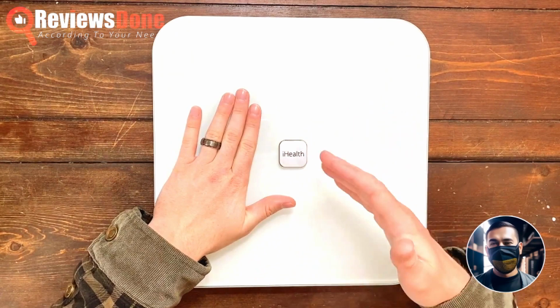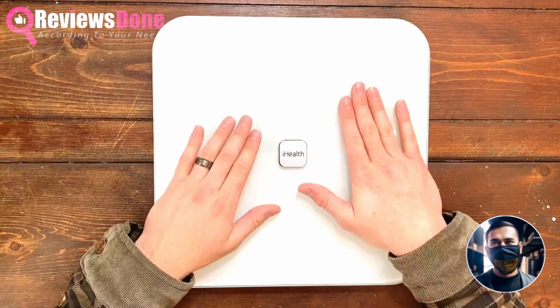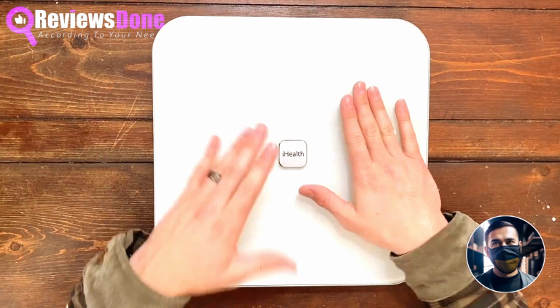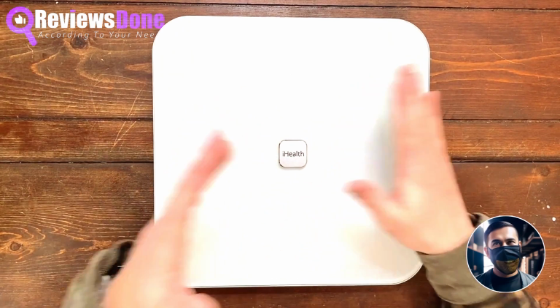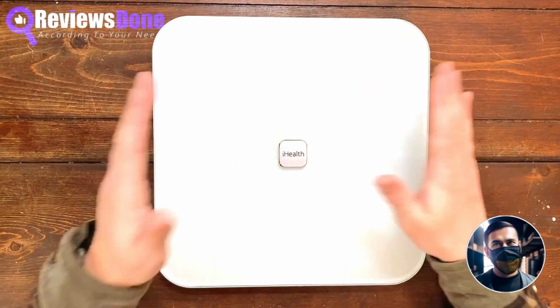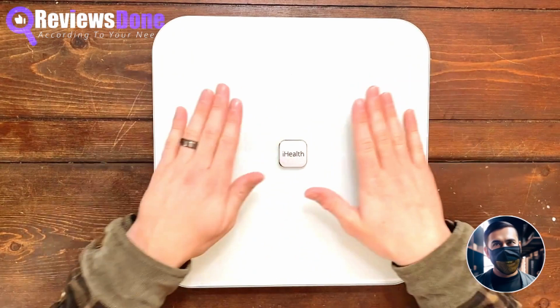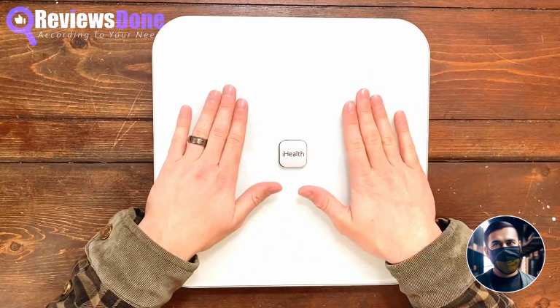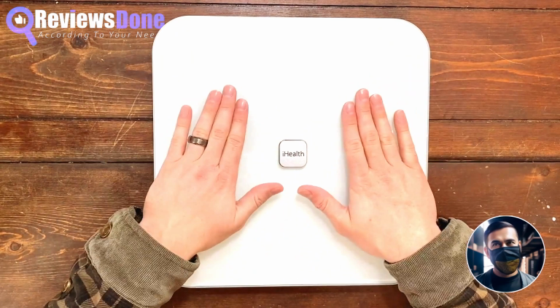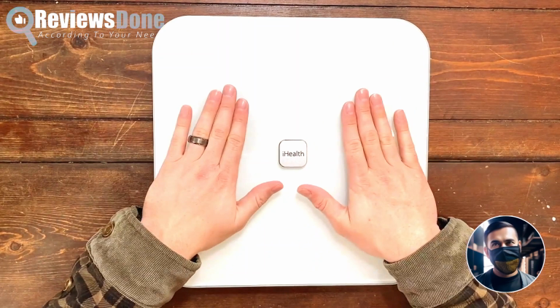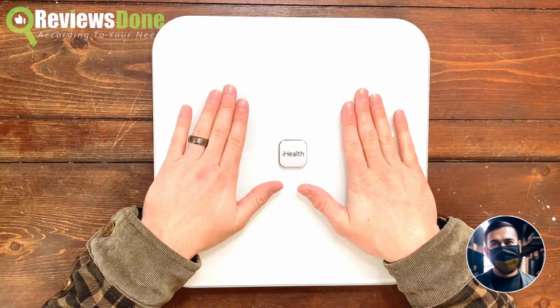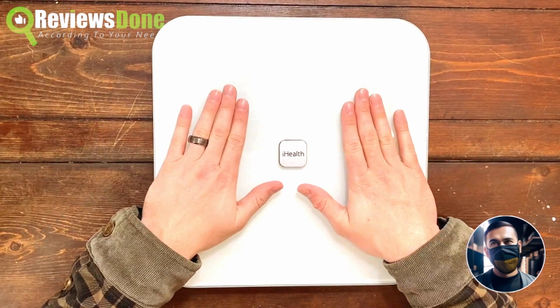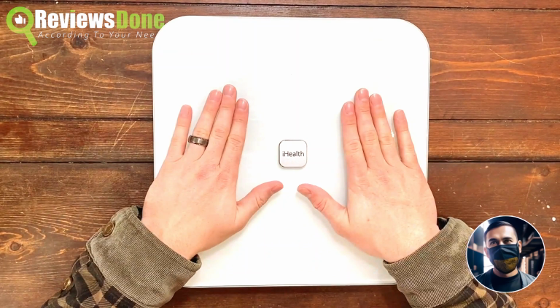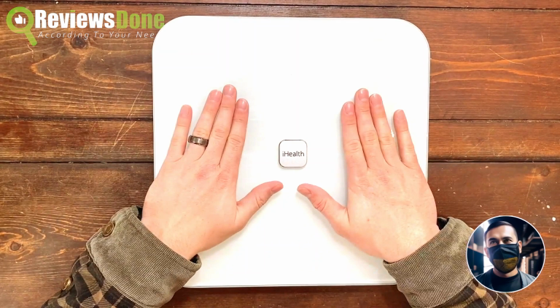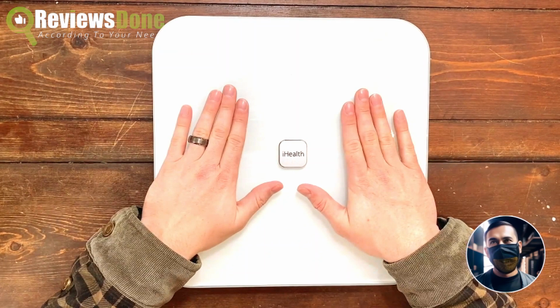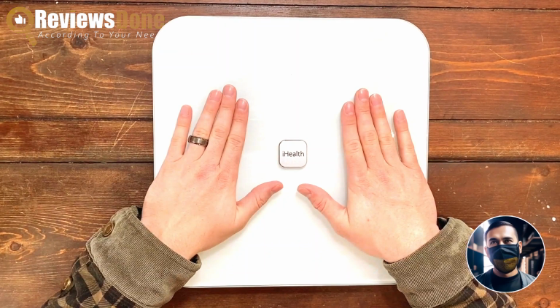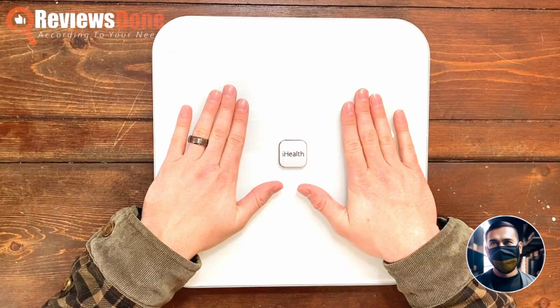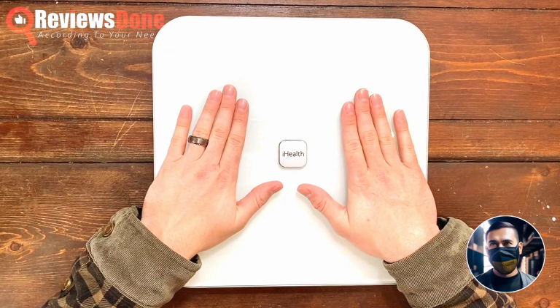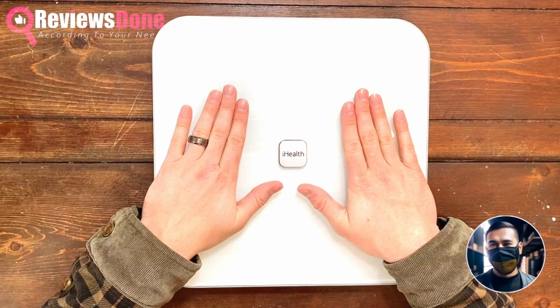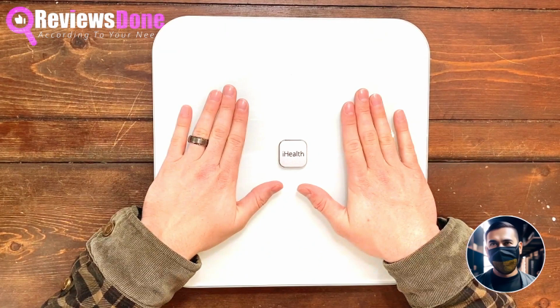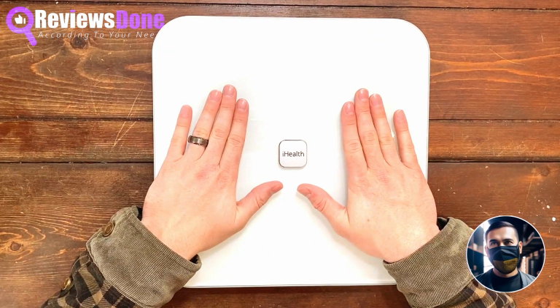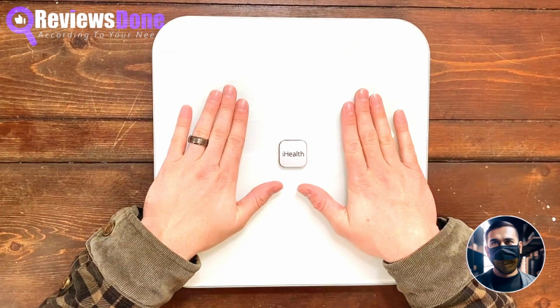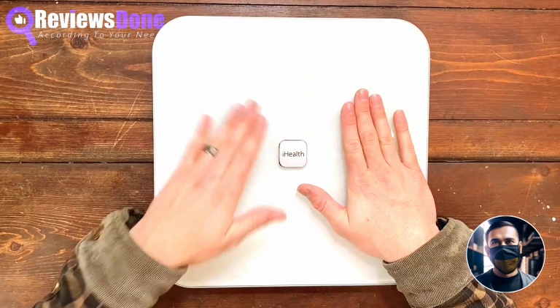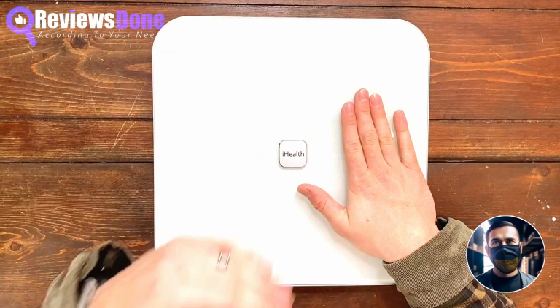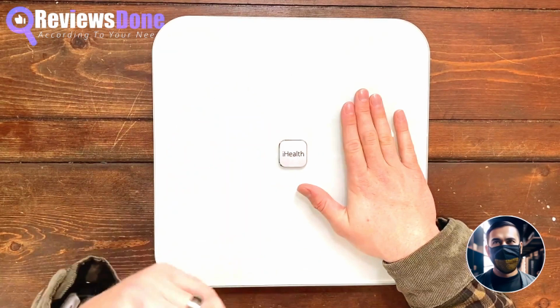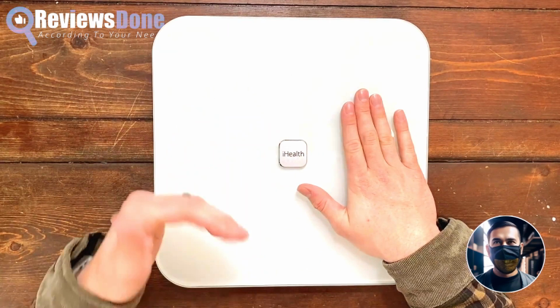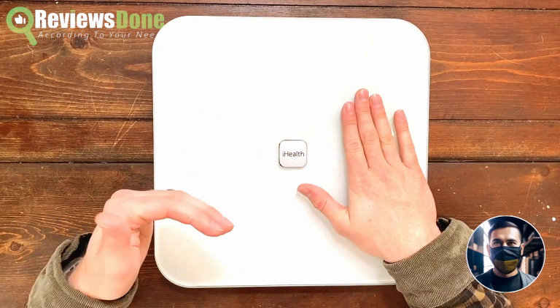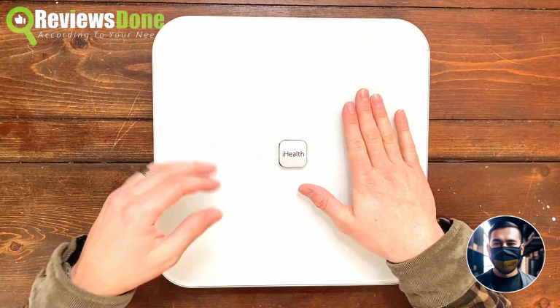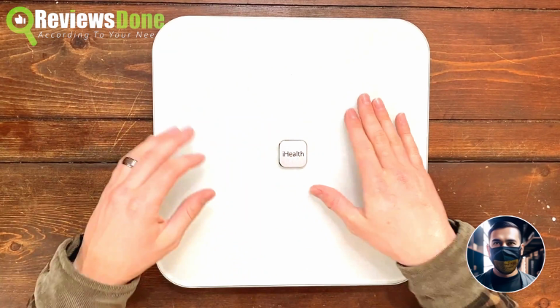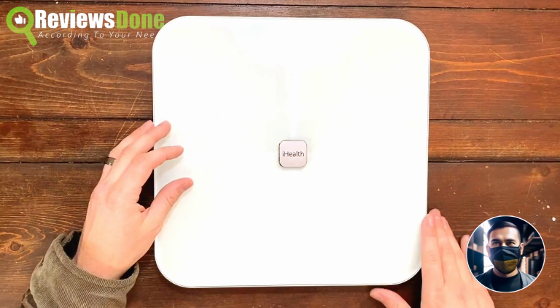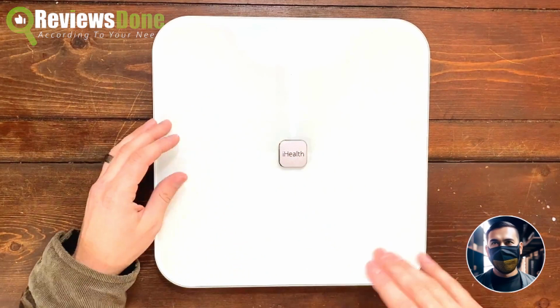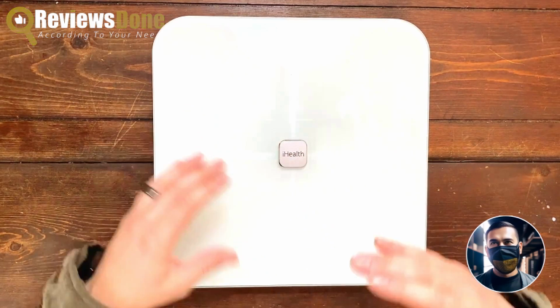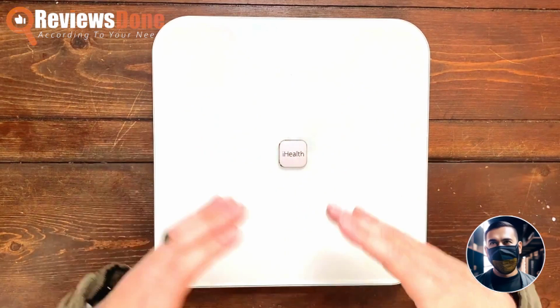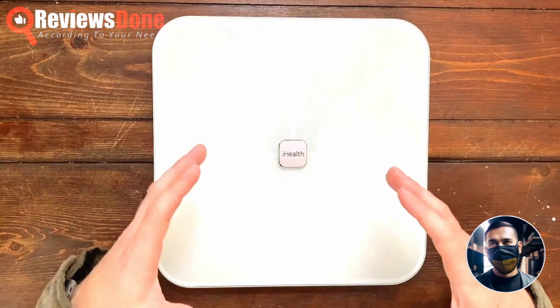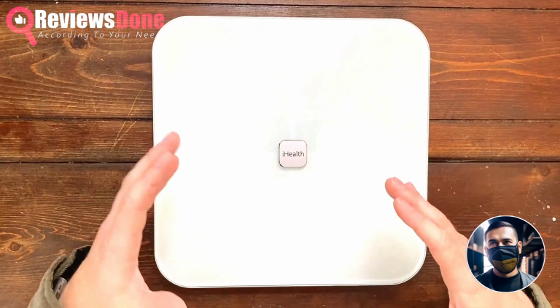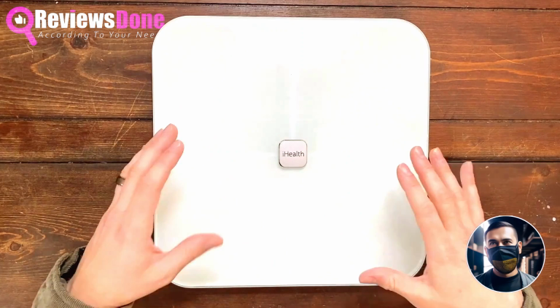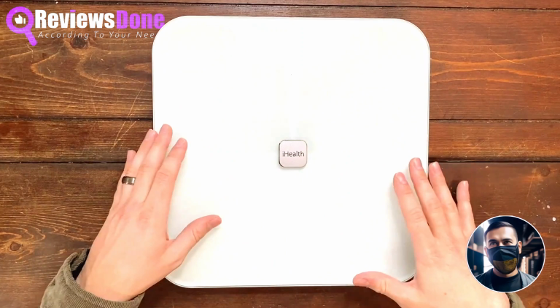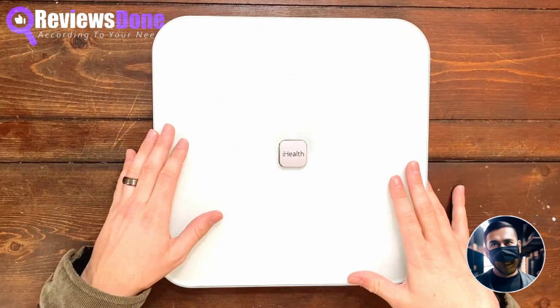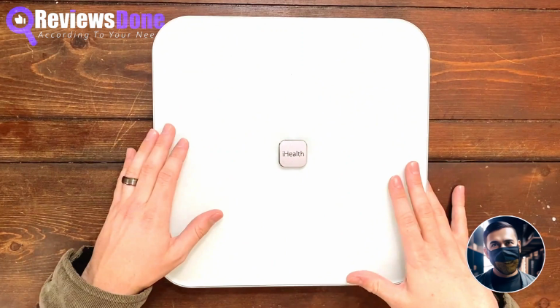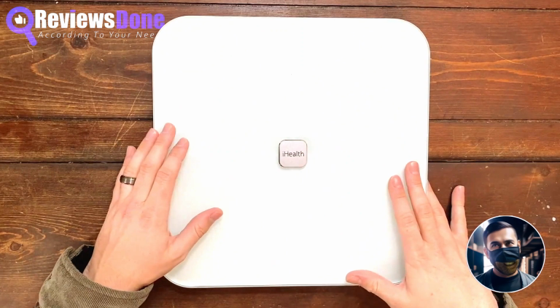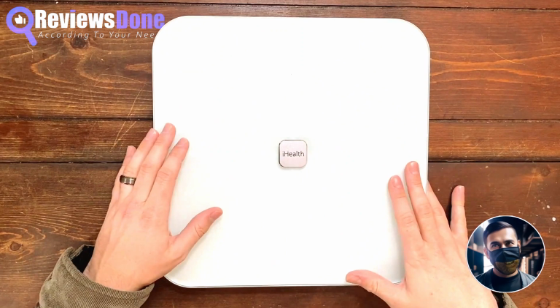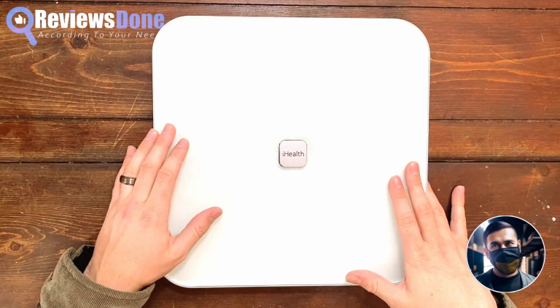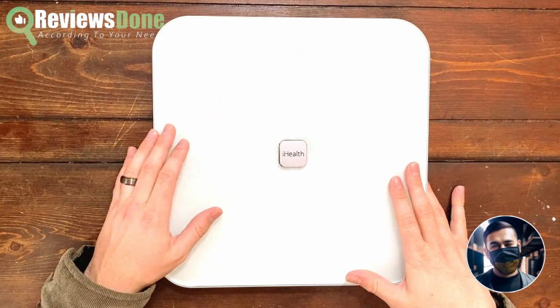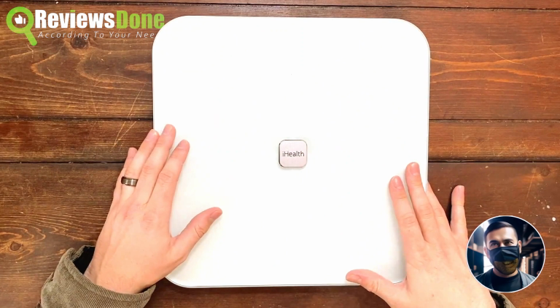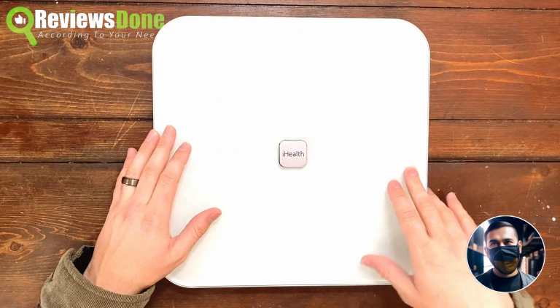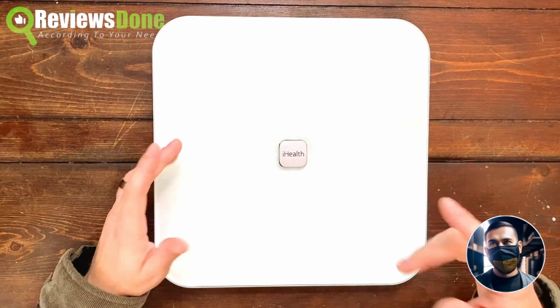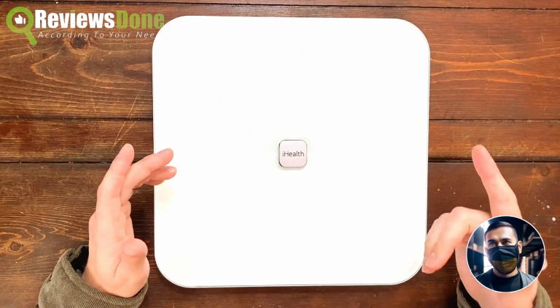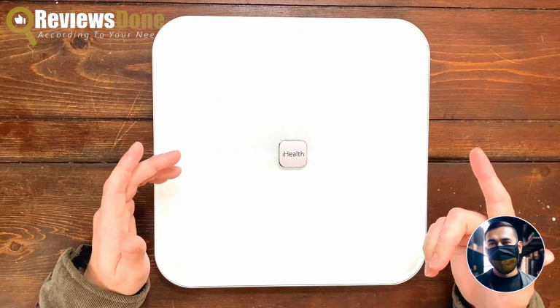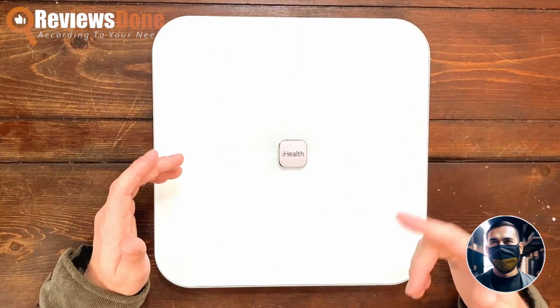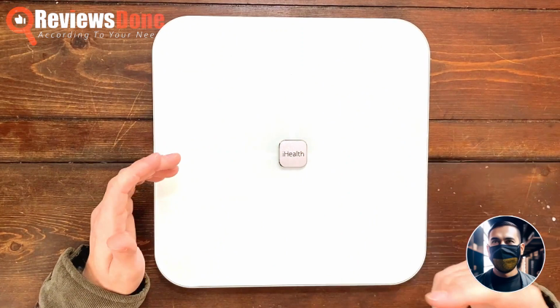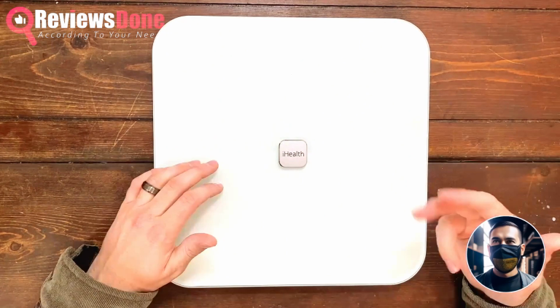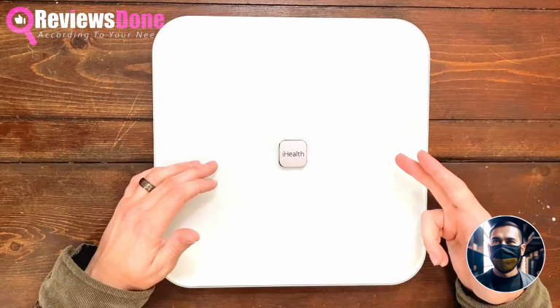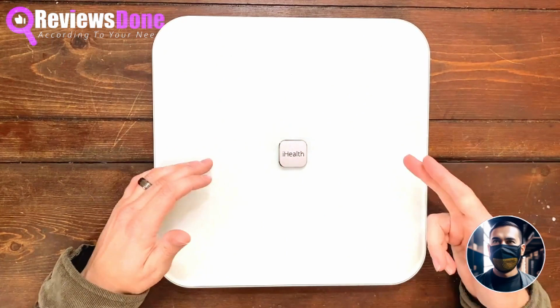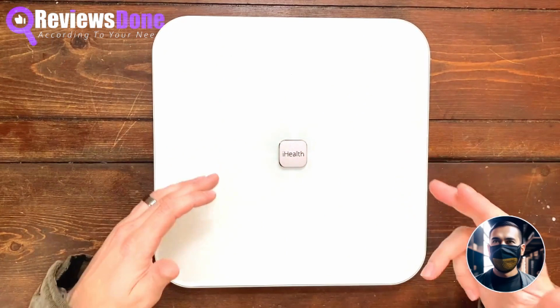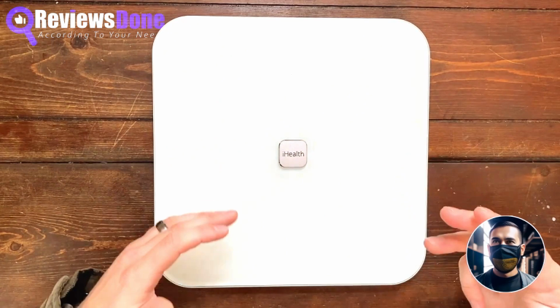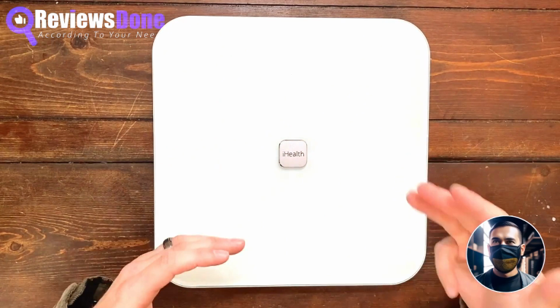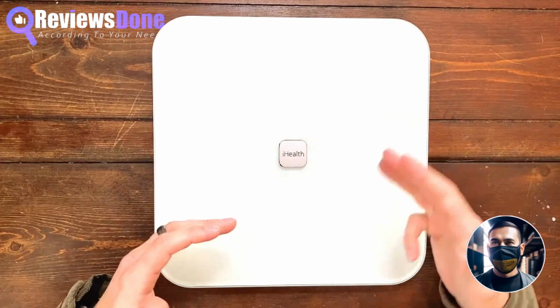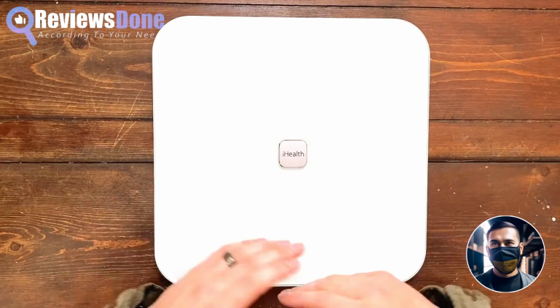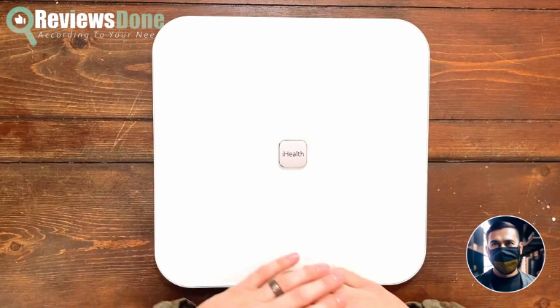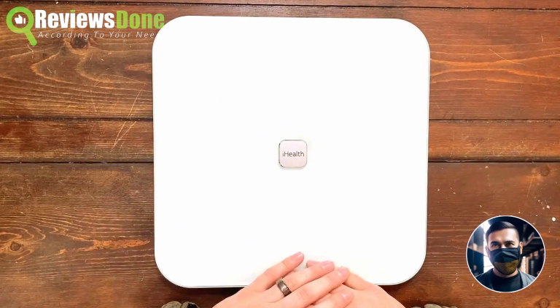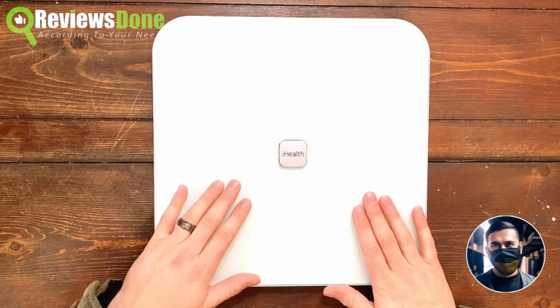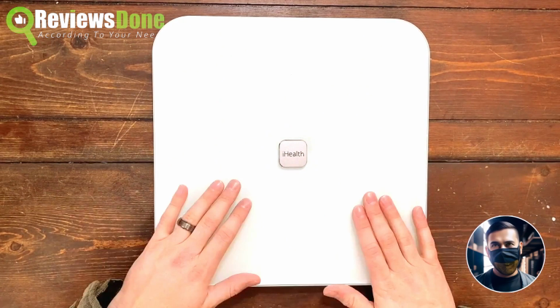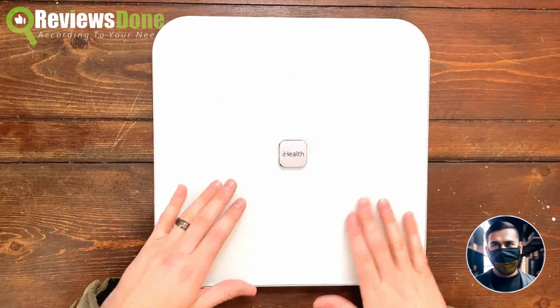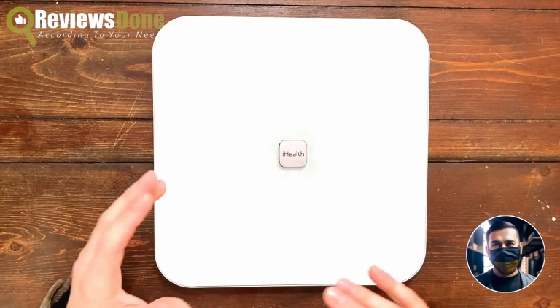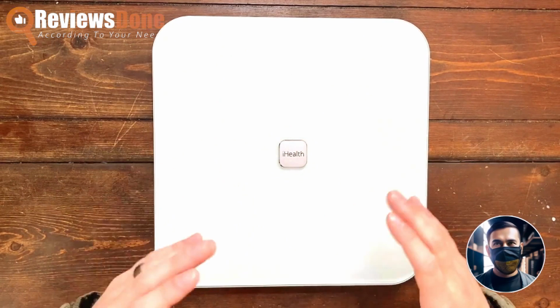And if you wait a few more seconds, it will also give you your body fat percentage, taking into consideration your height, weight, and activity level.